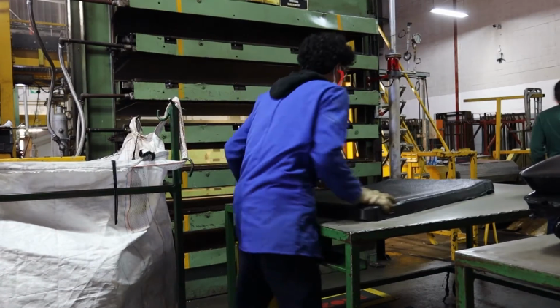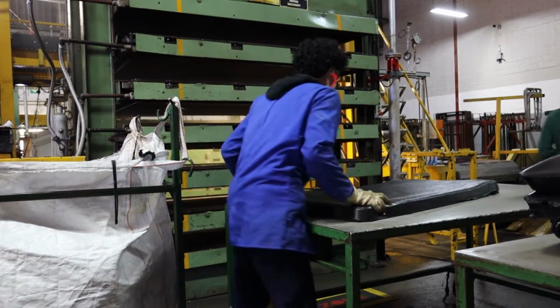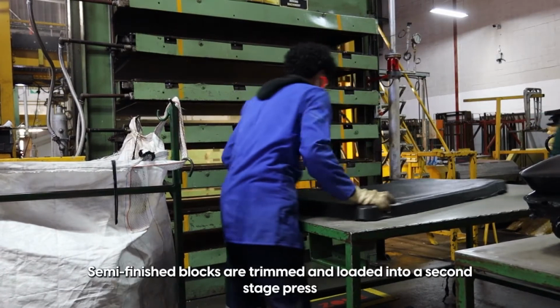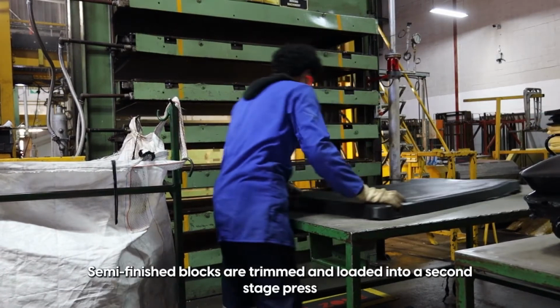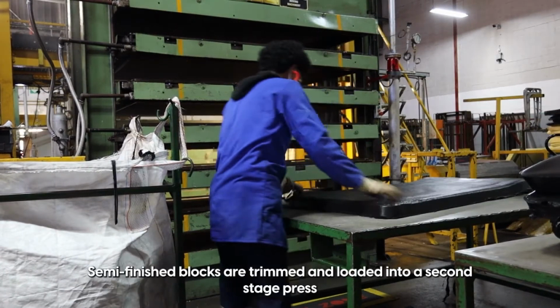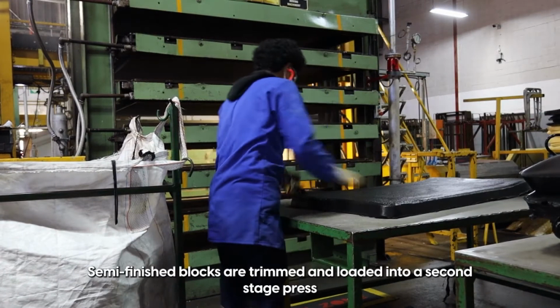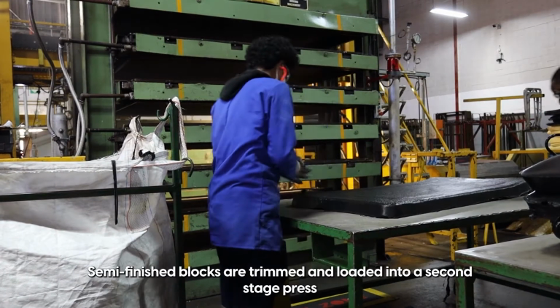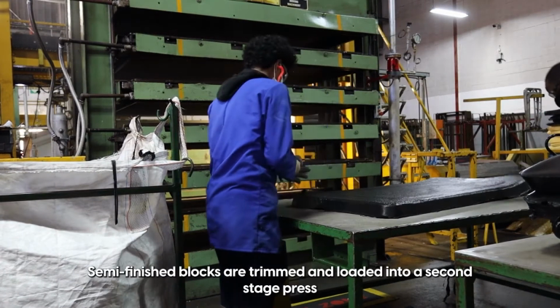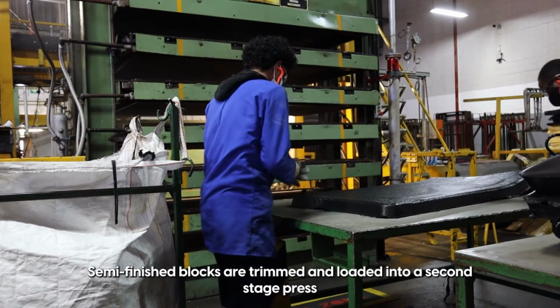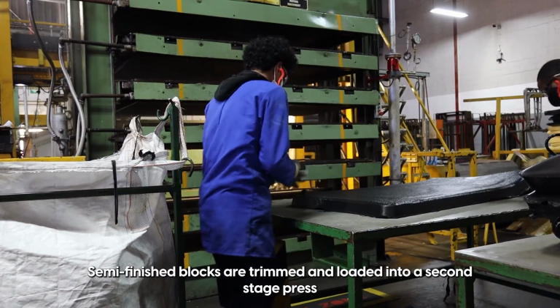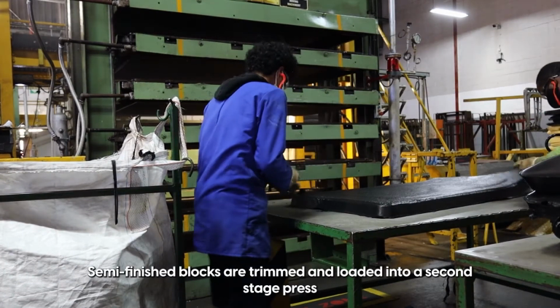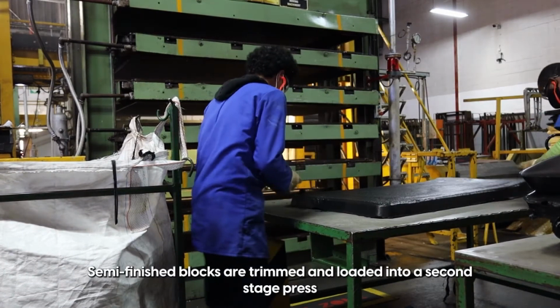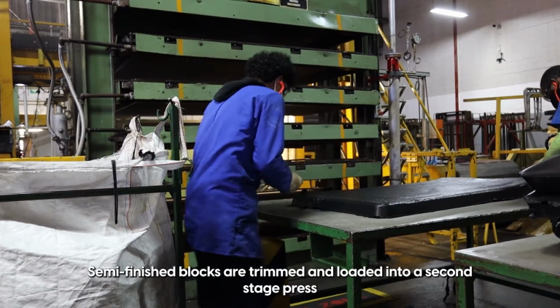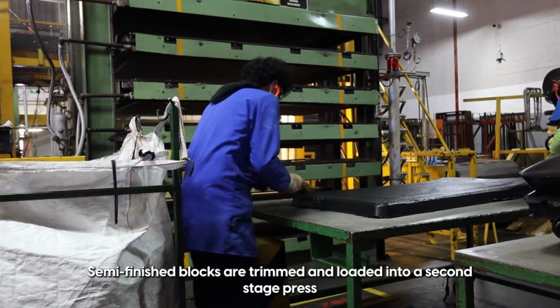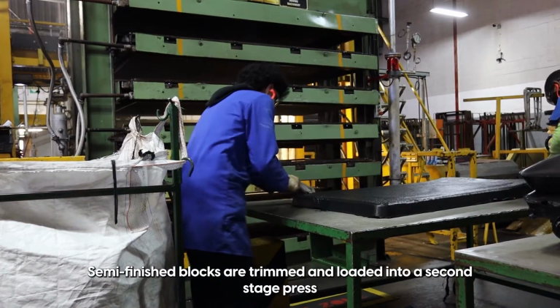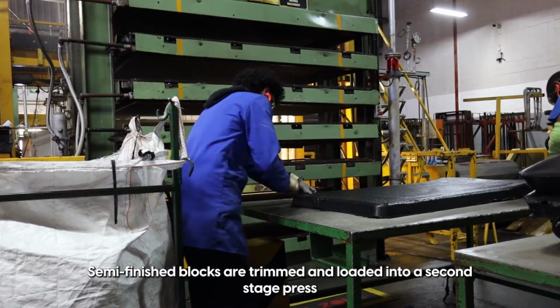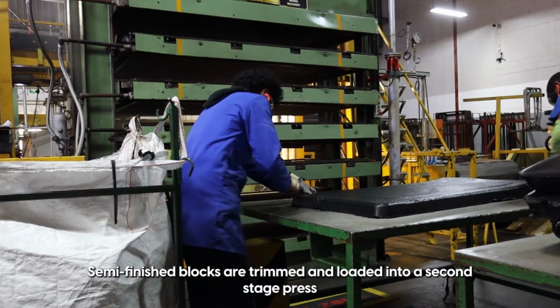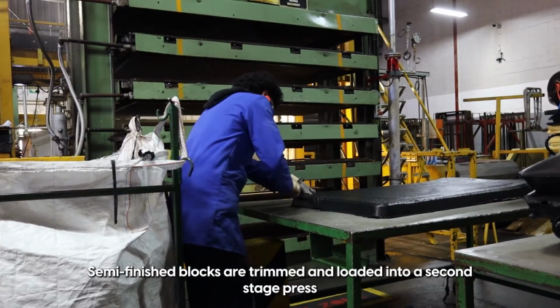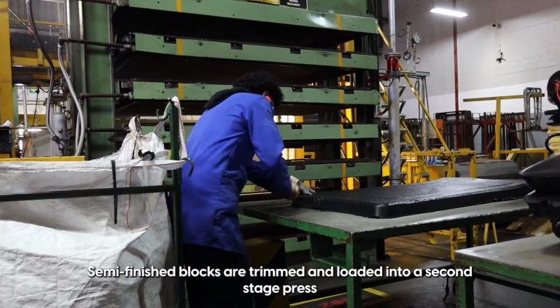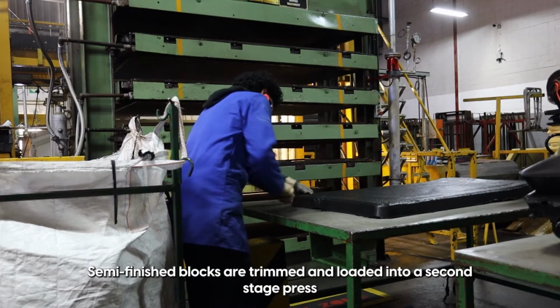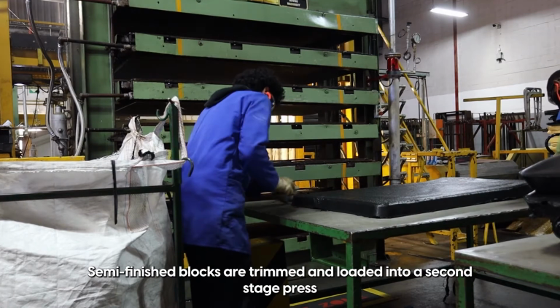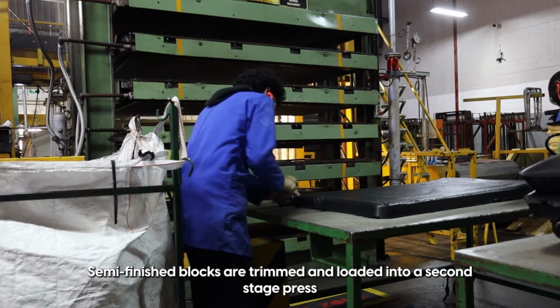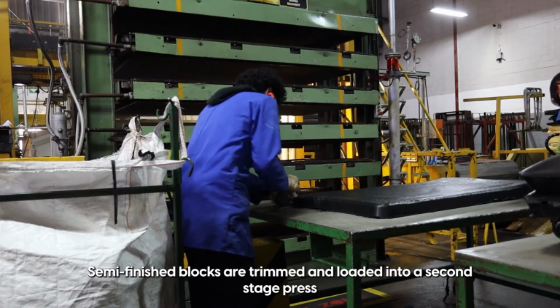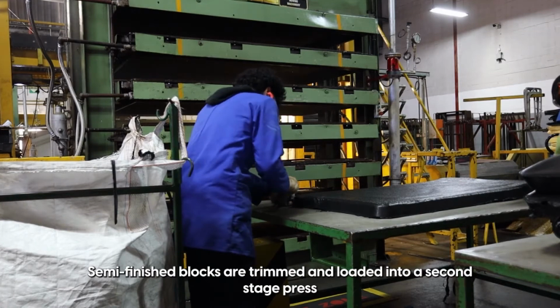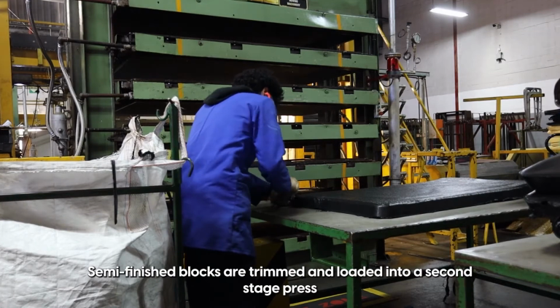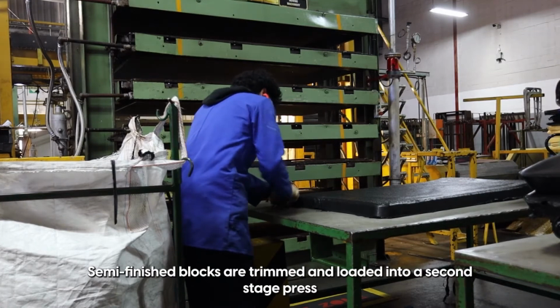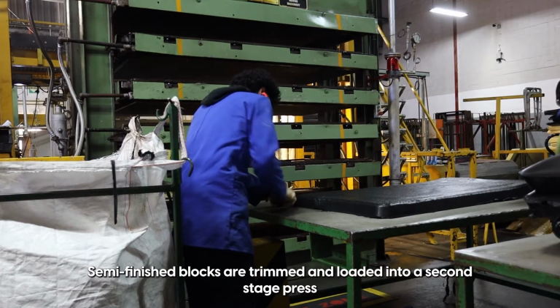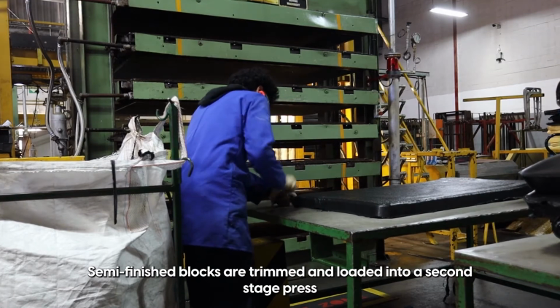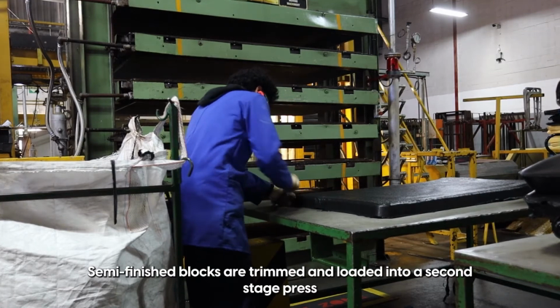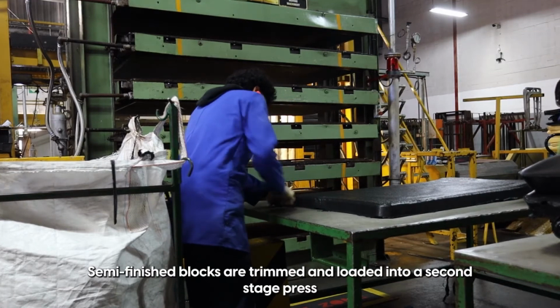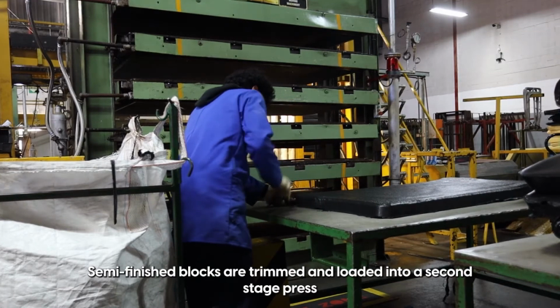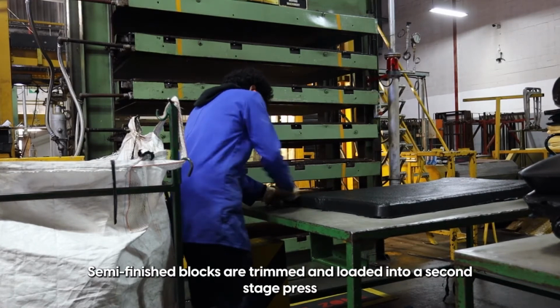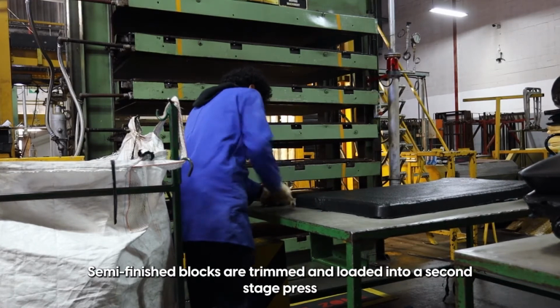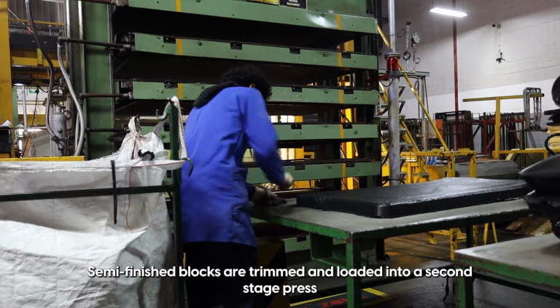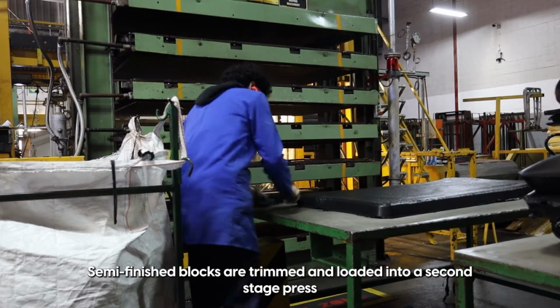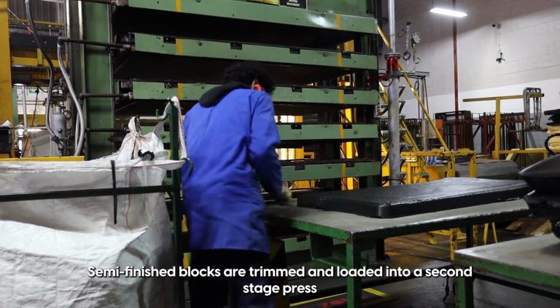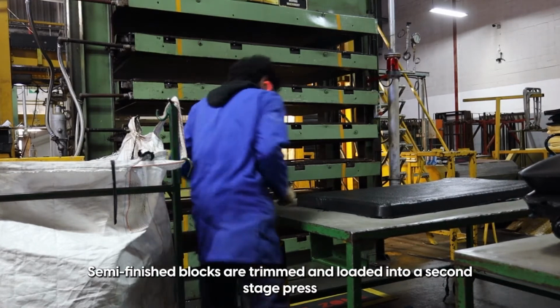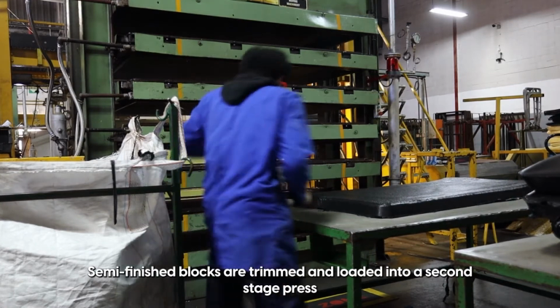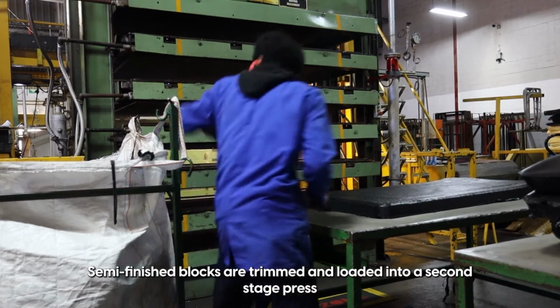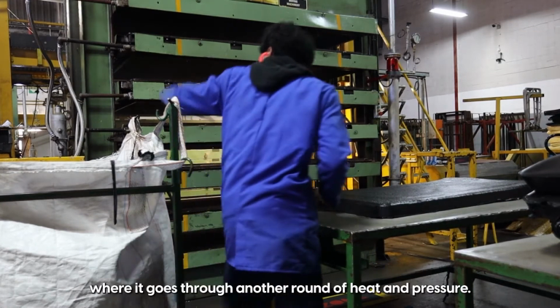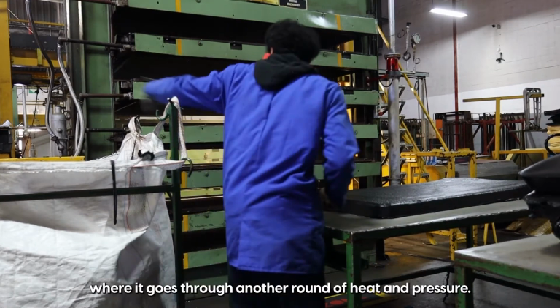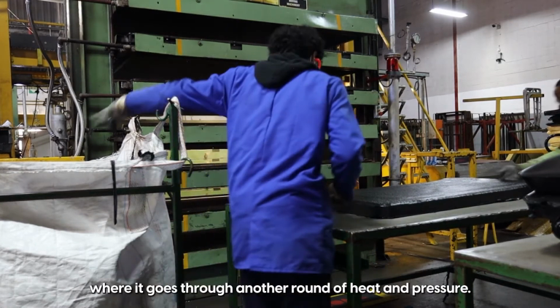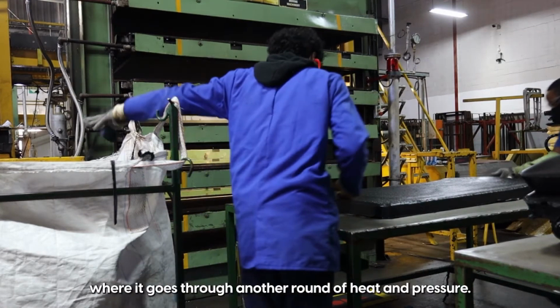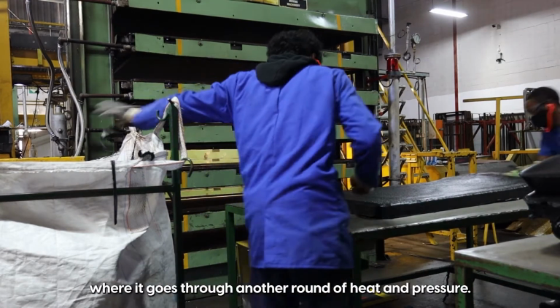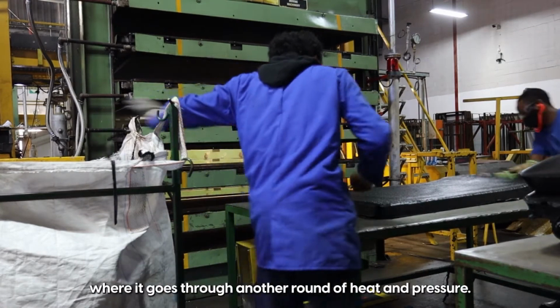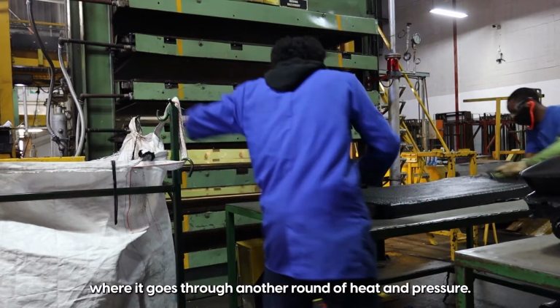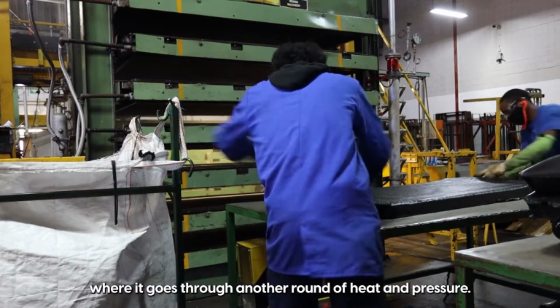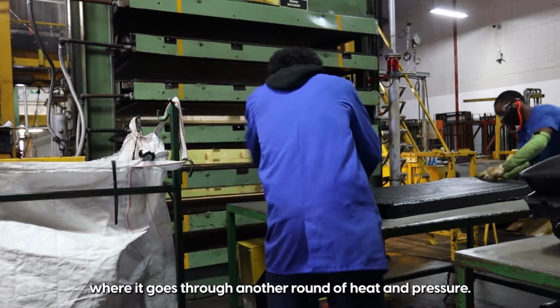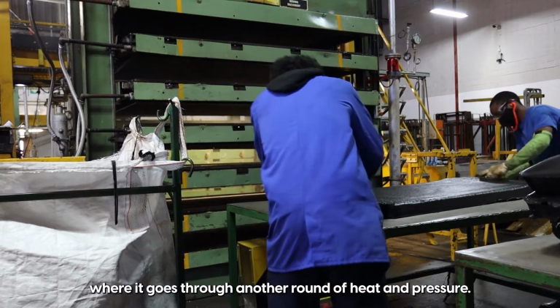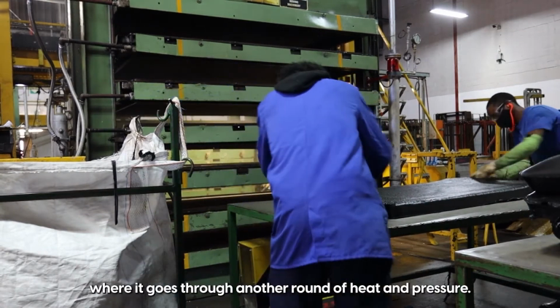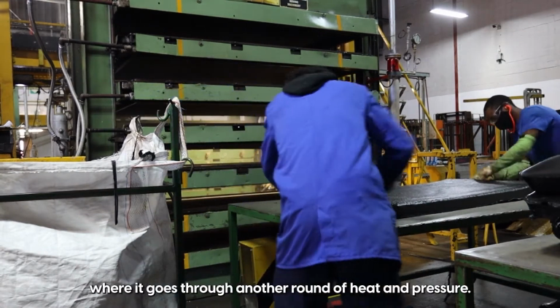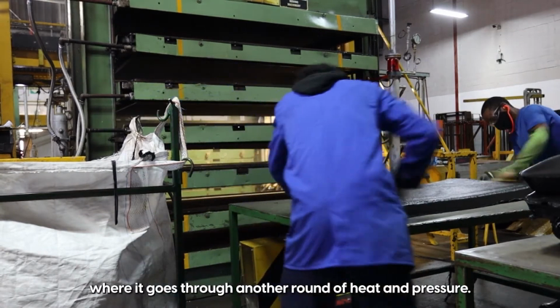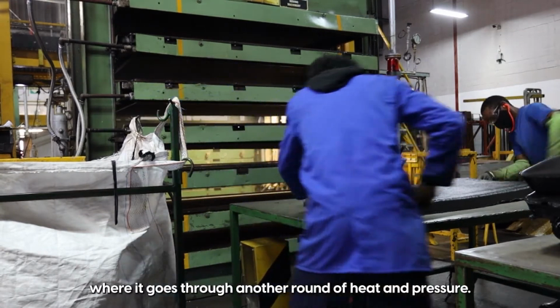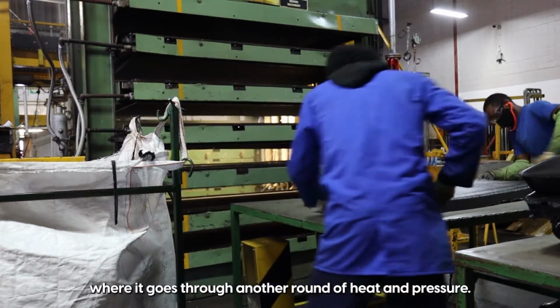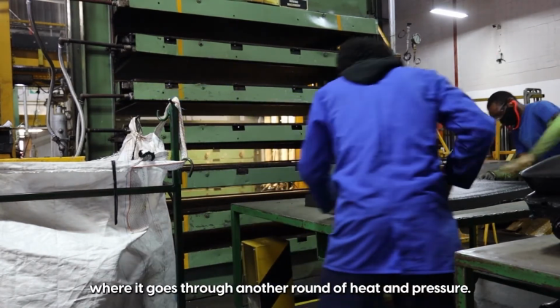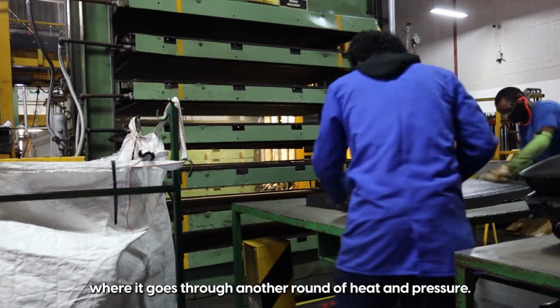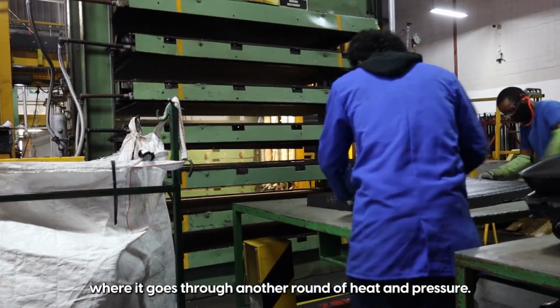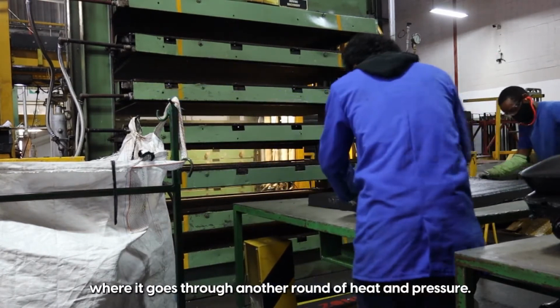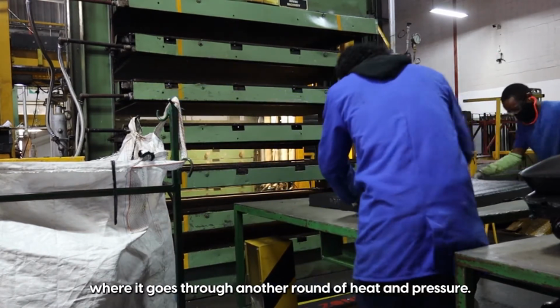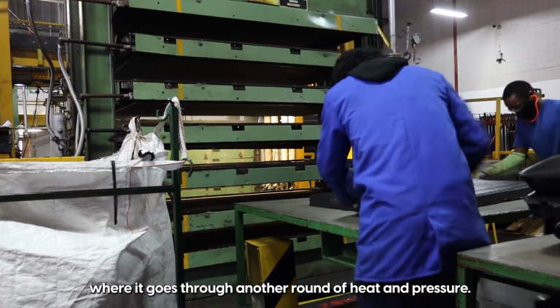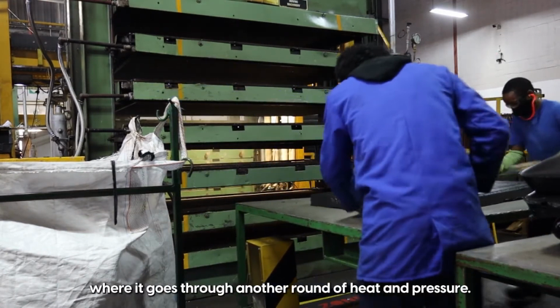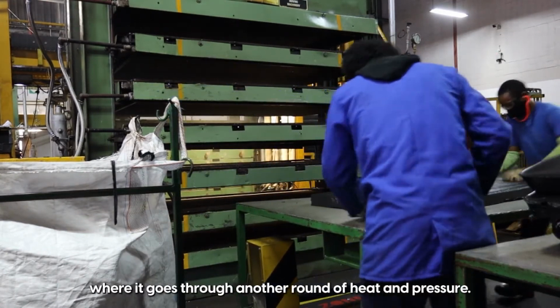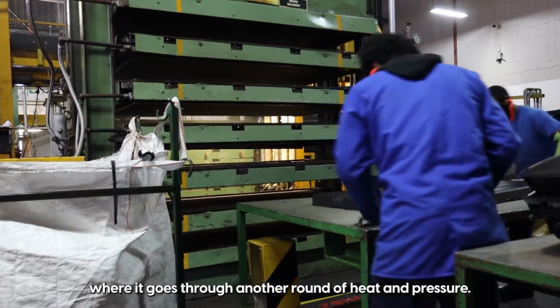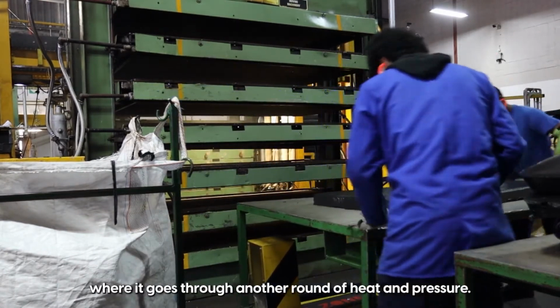Semi-finished blocks are trimmed and loaded into a second stage press where it goes through another round of heat and pressure.